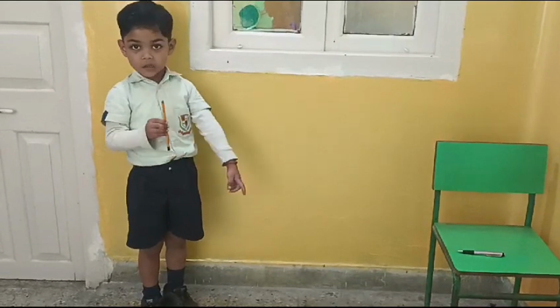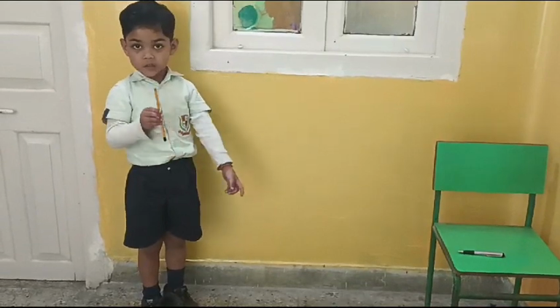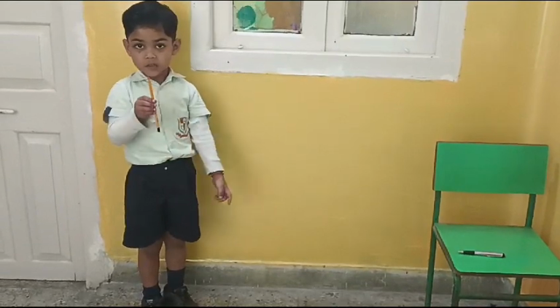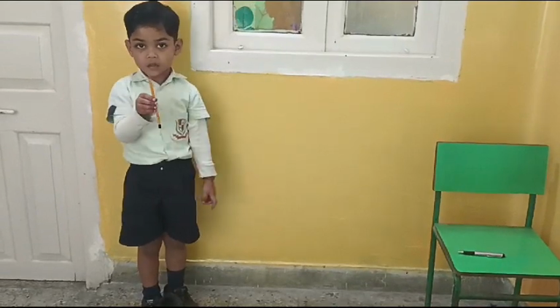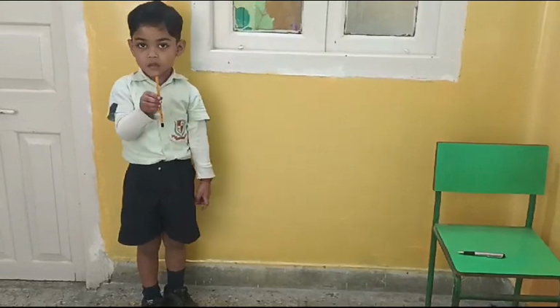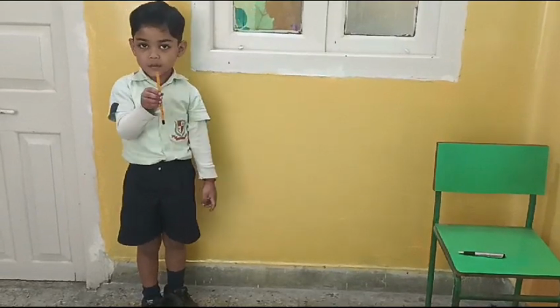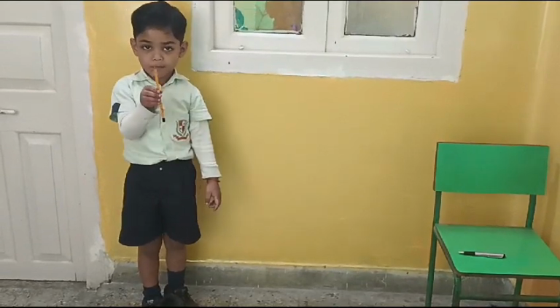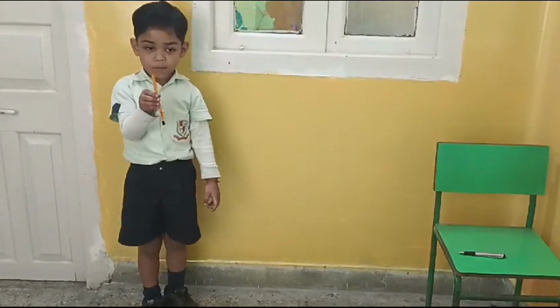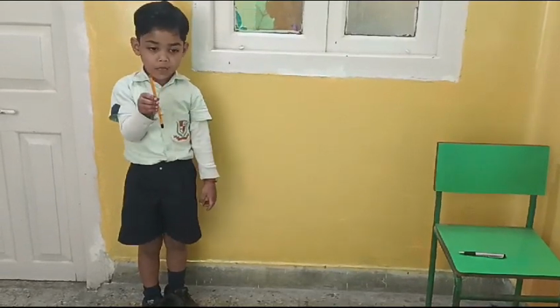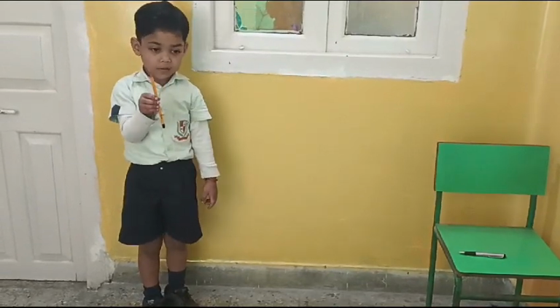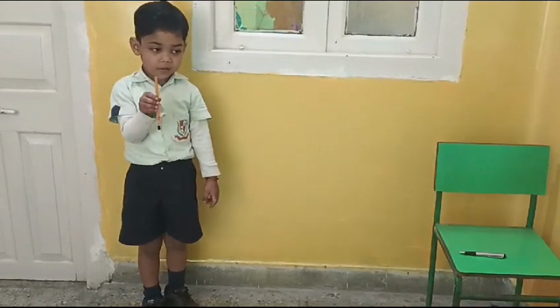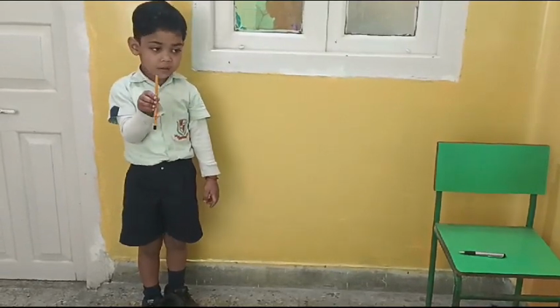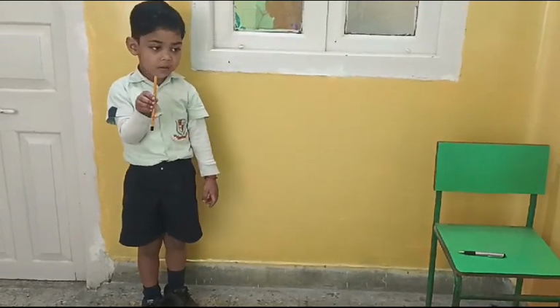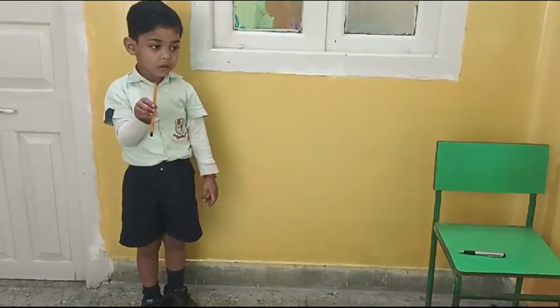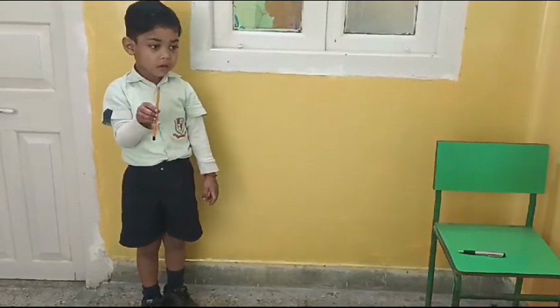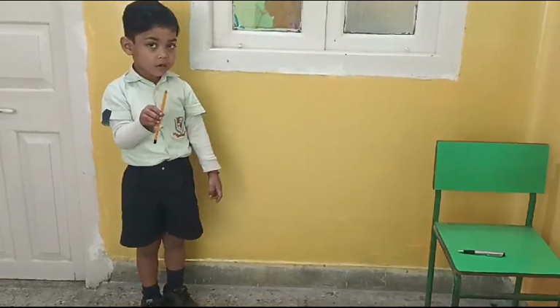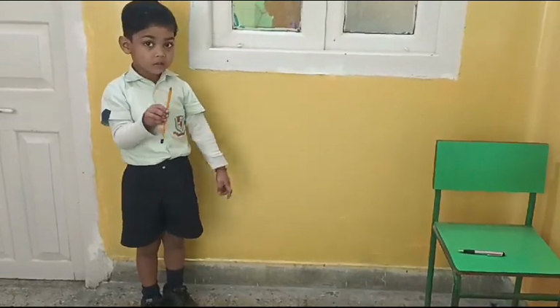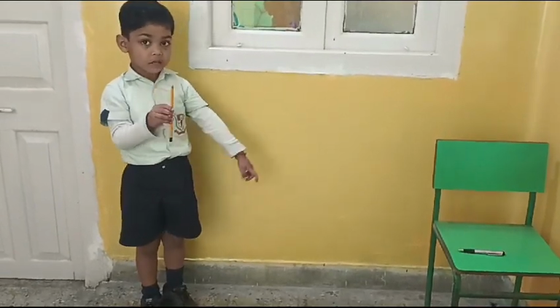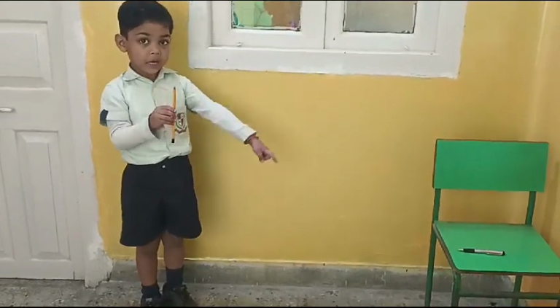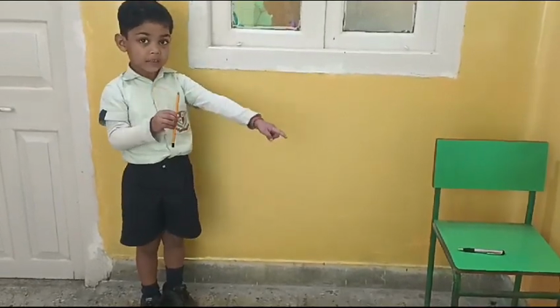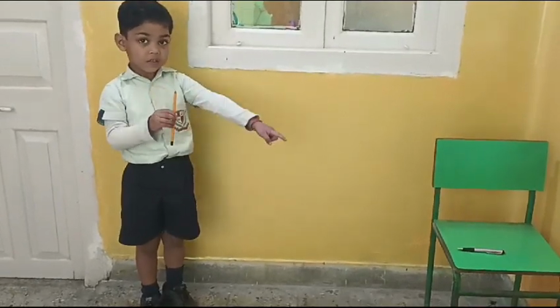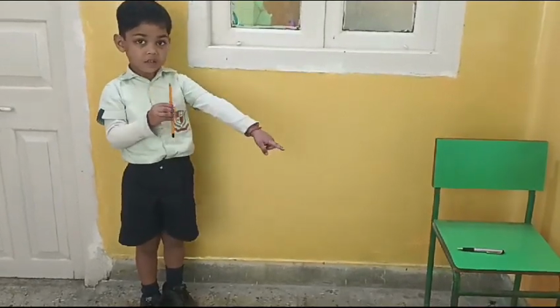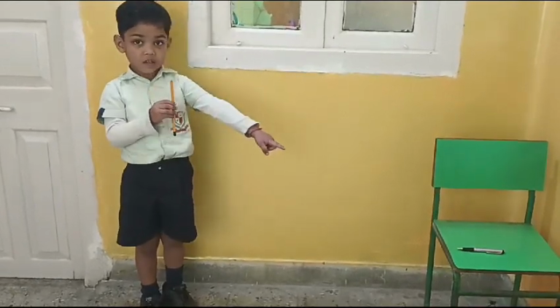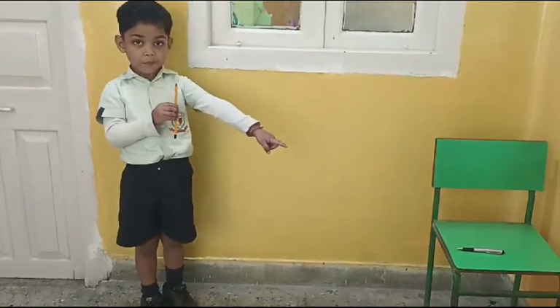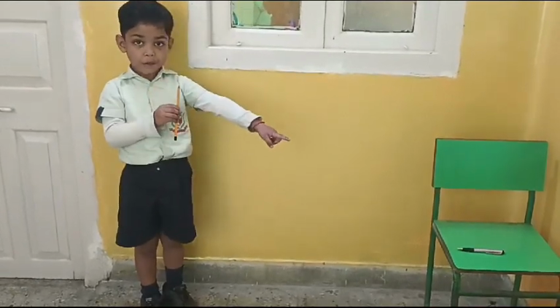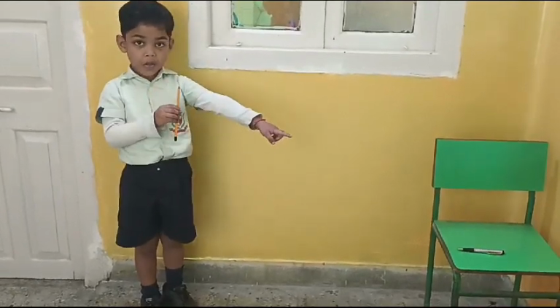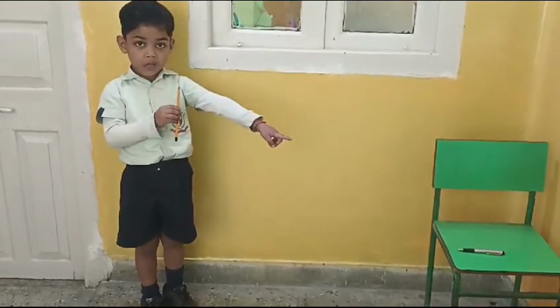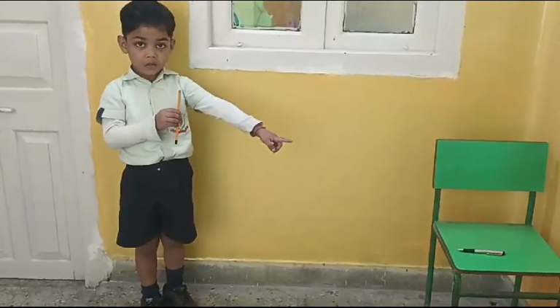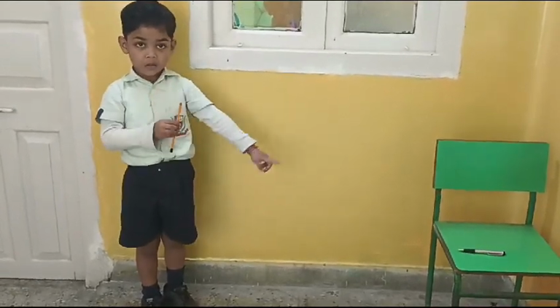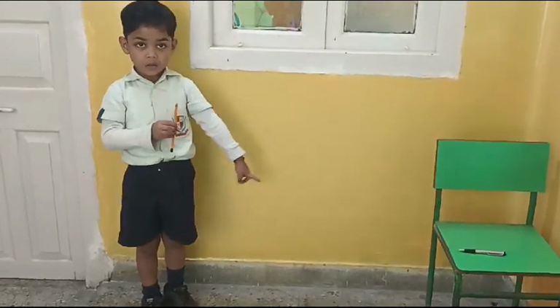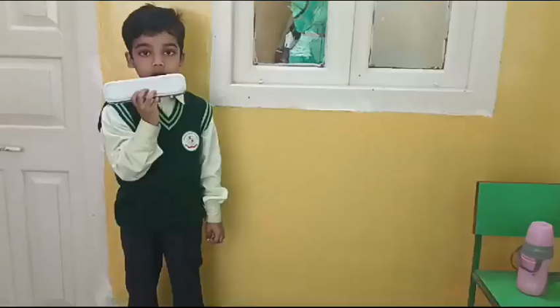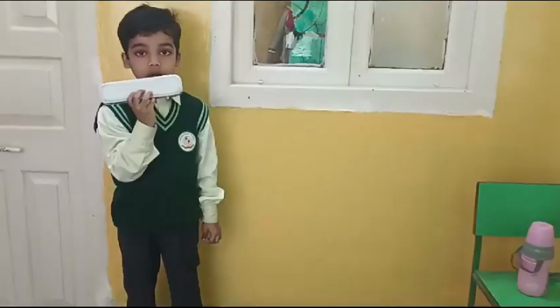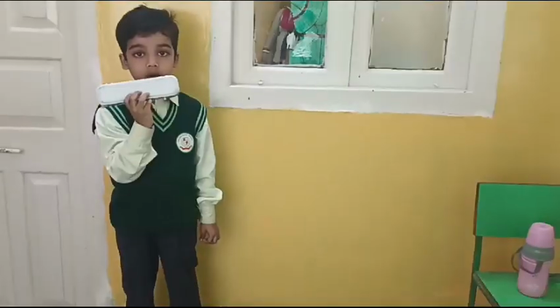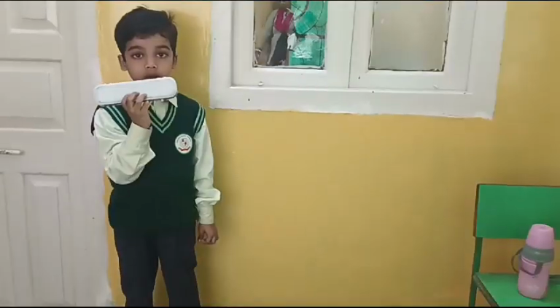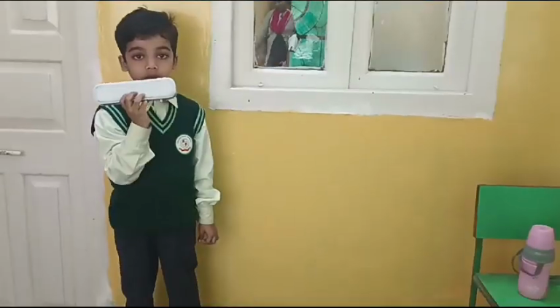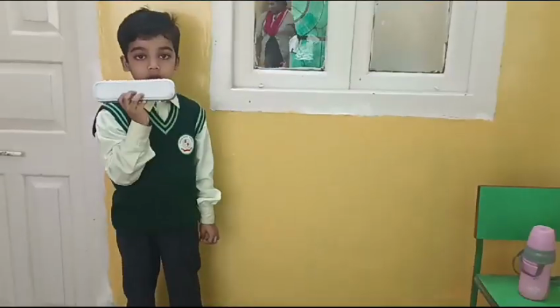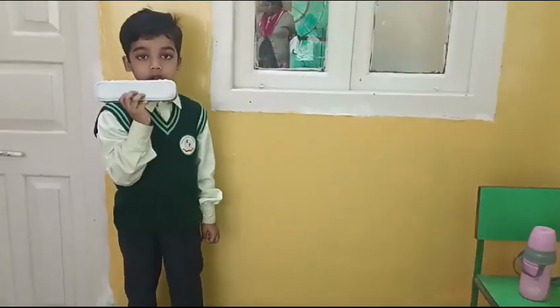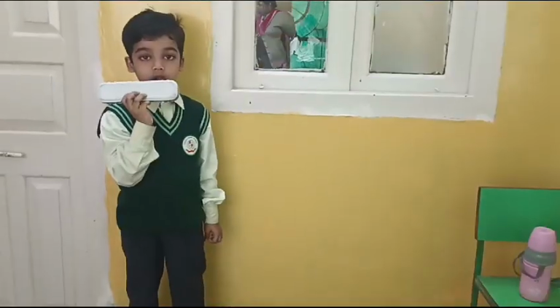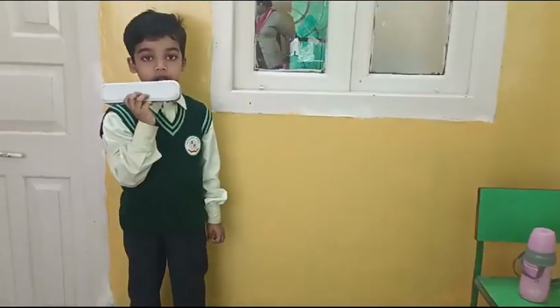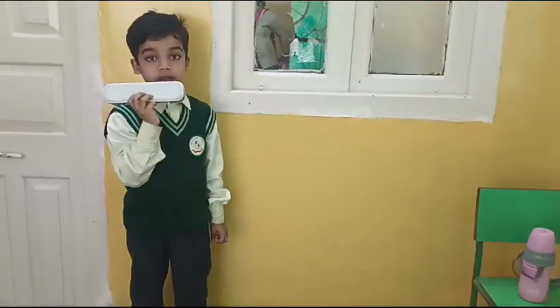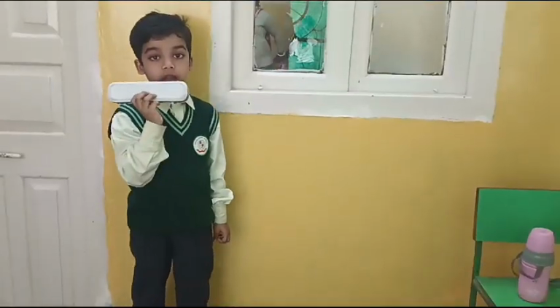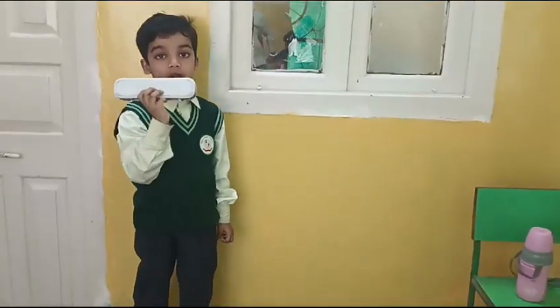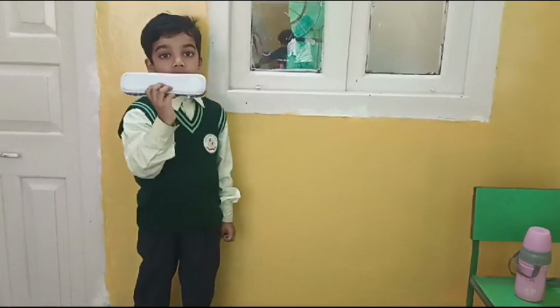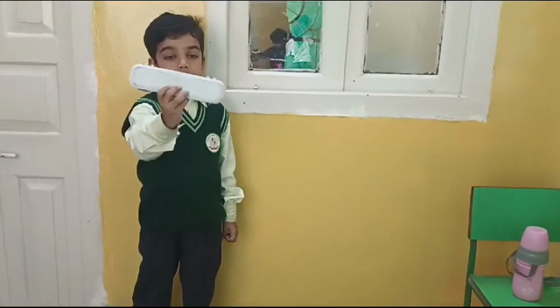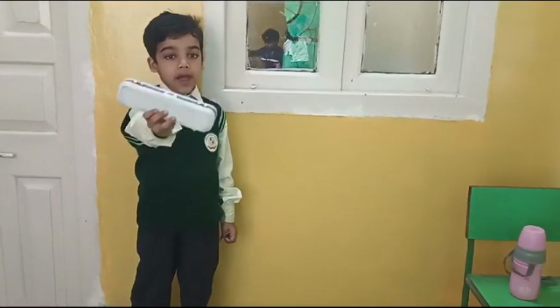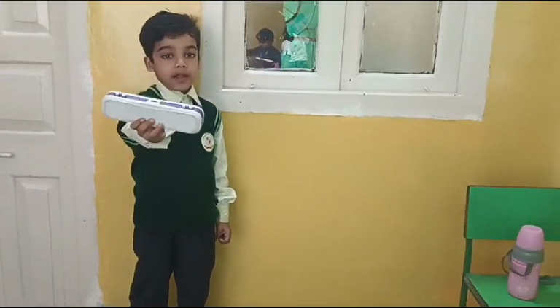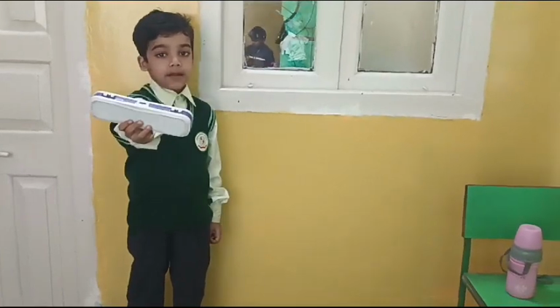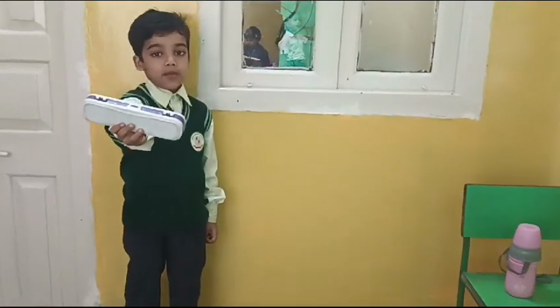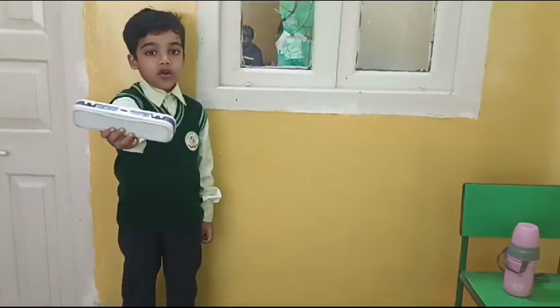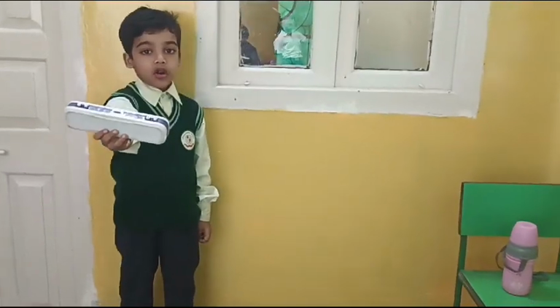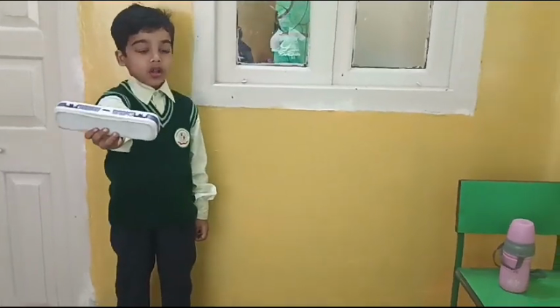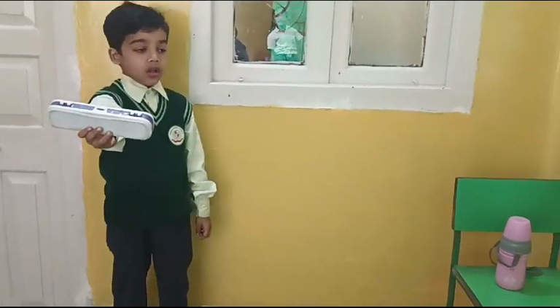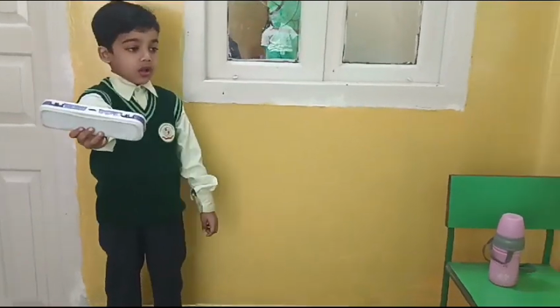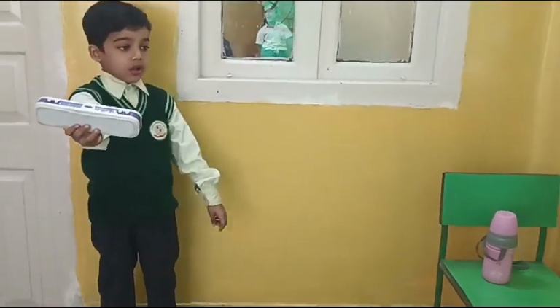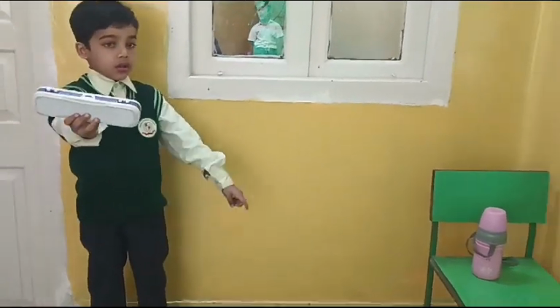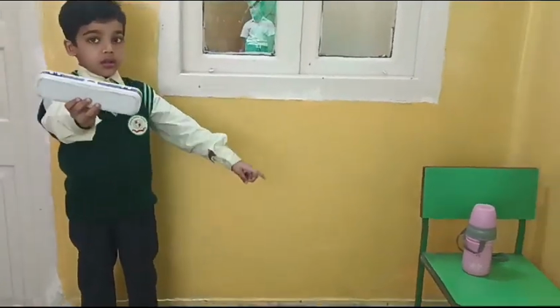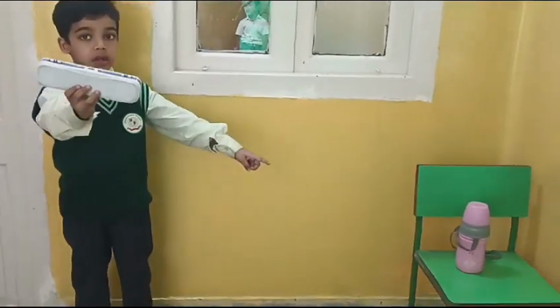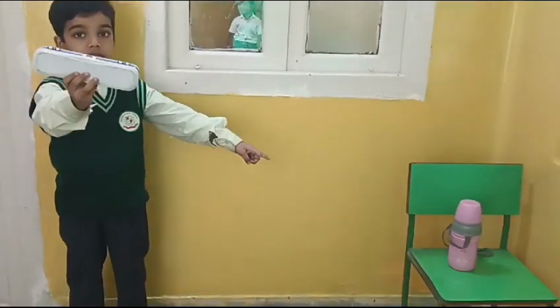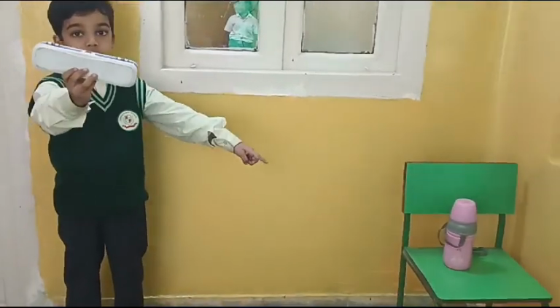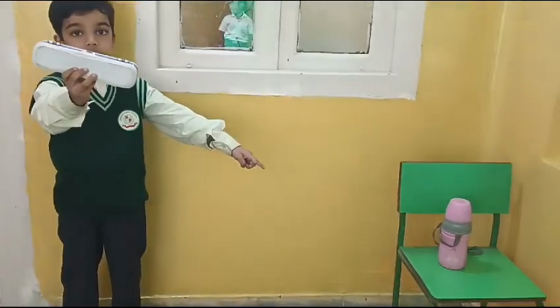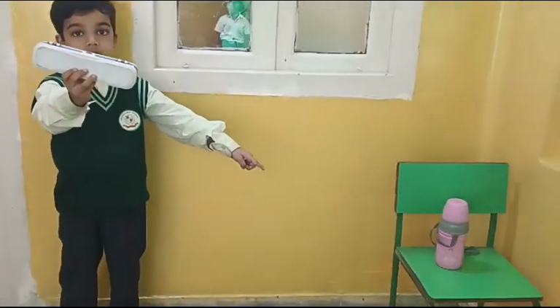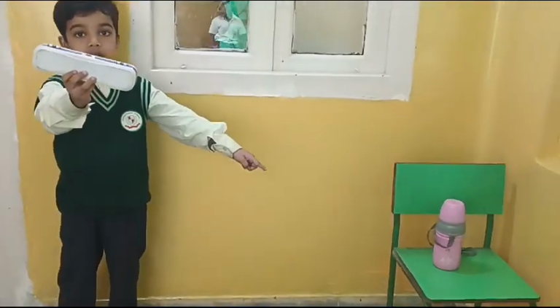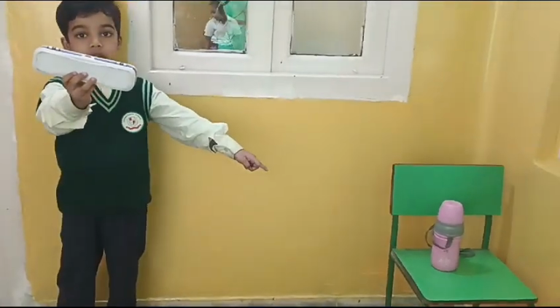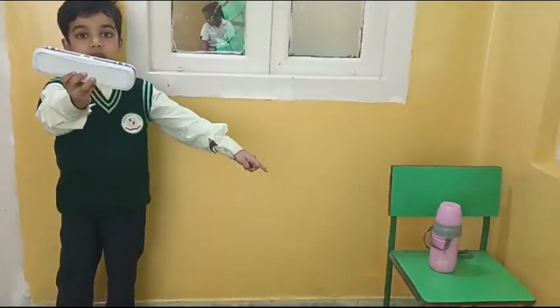This is a pencil, that is a pen. This is a pencil, that is a pen.